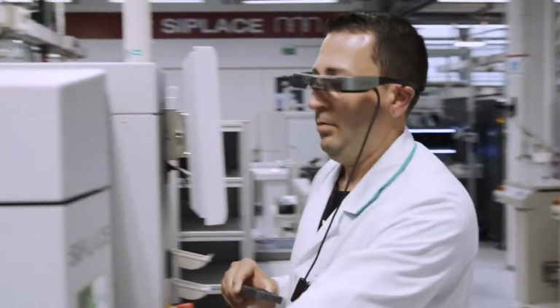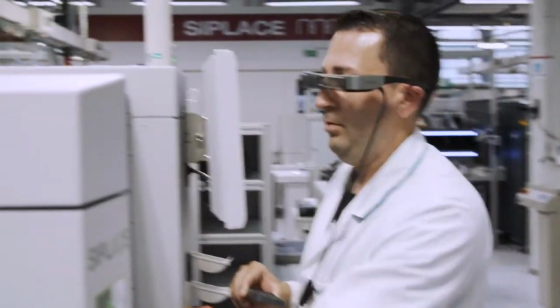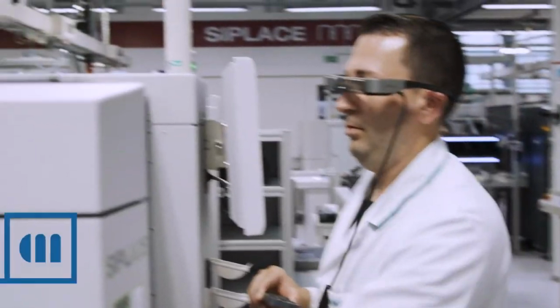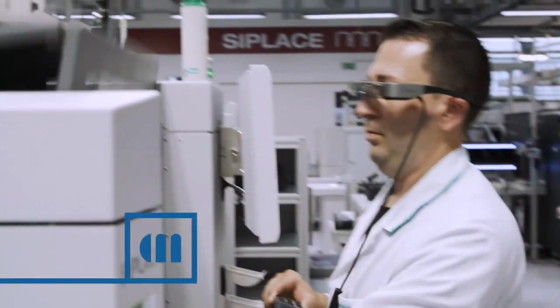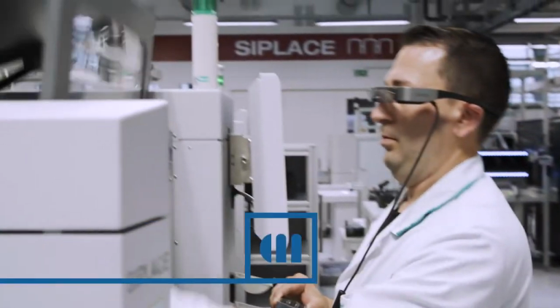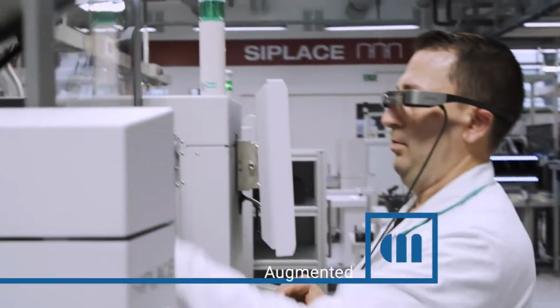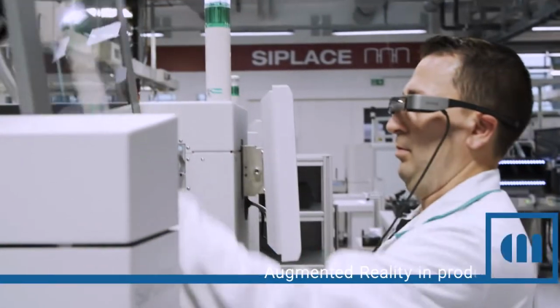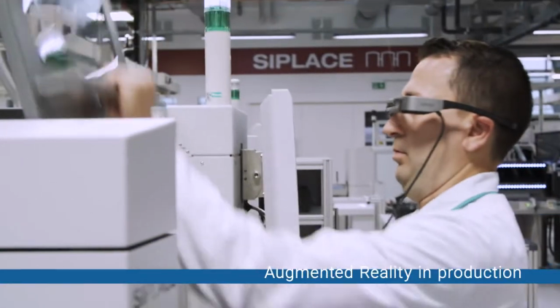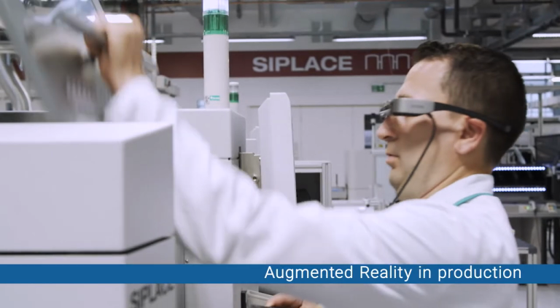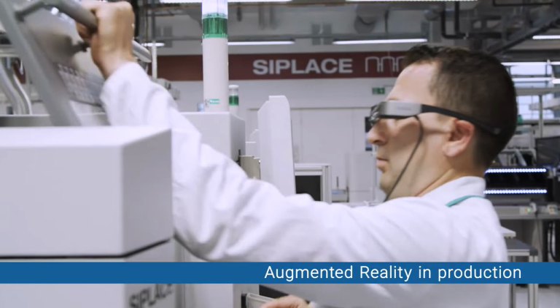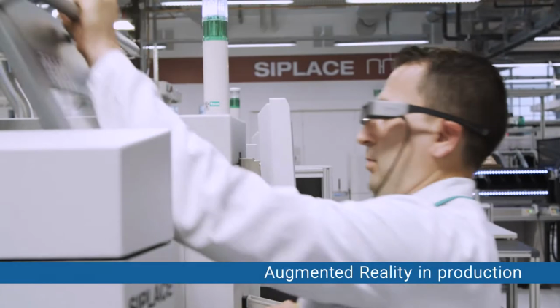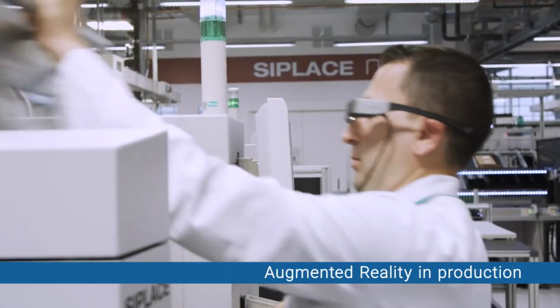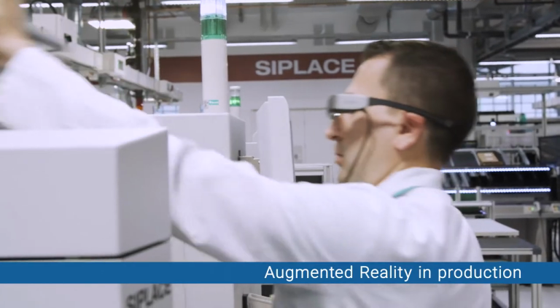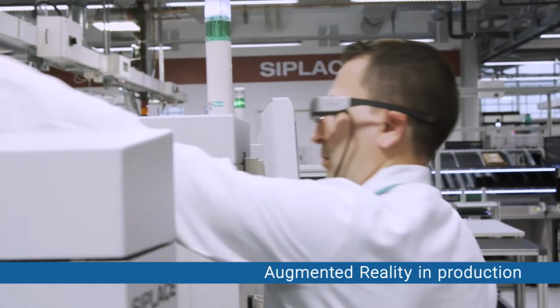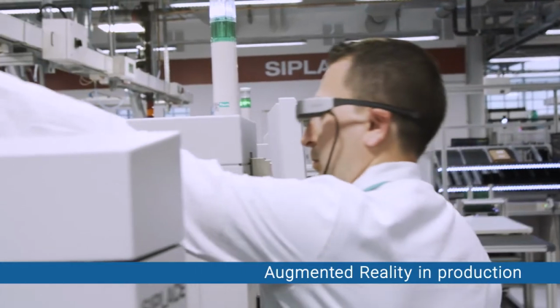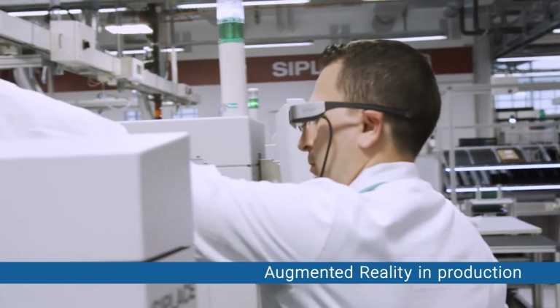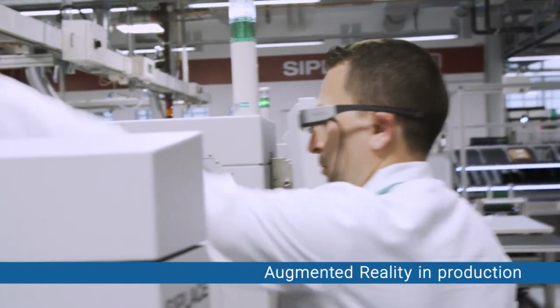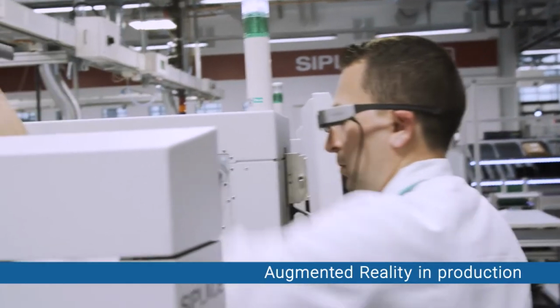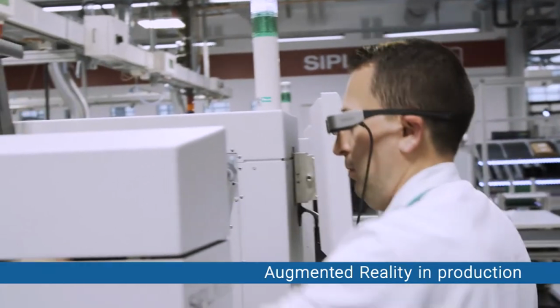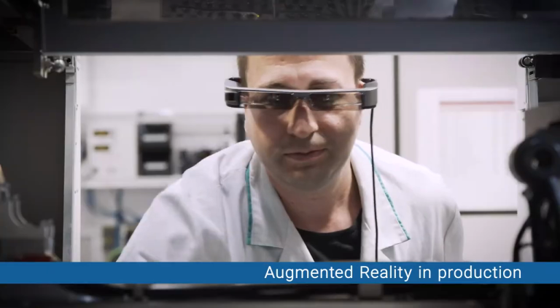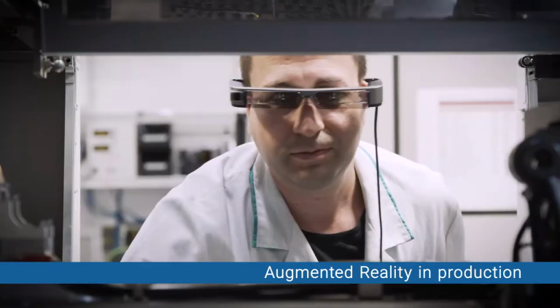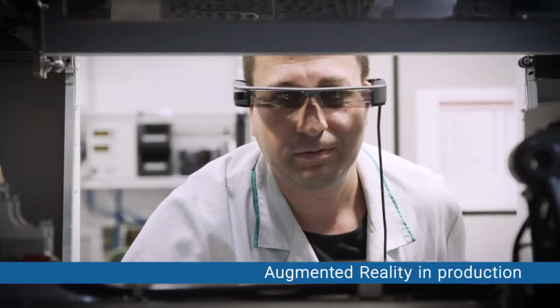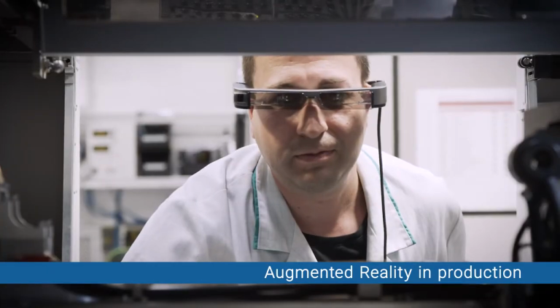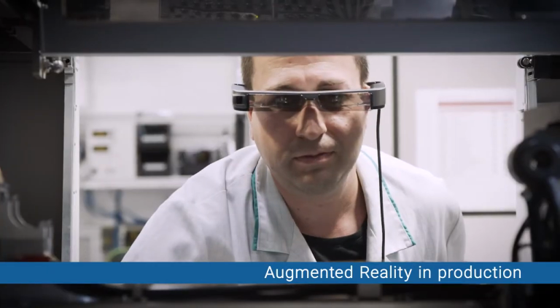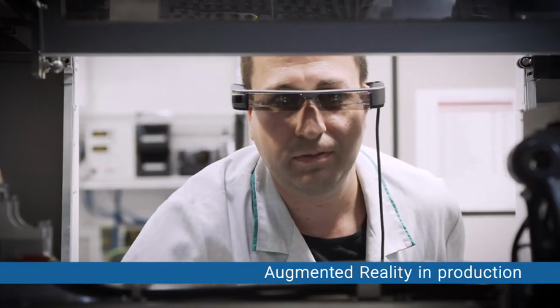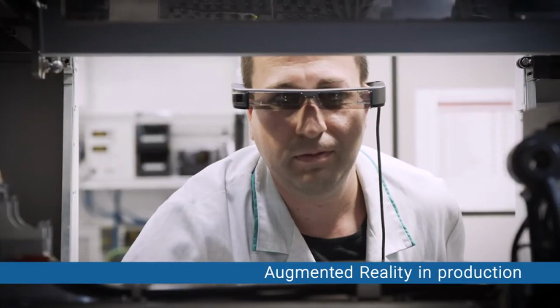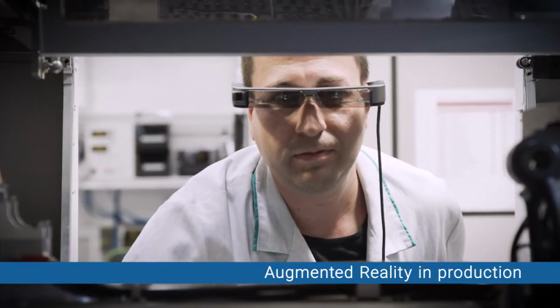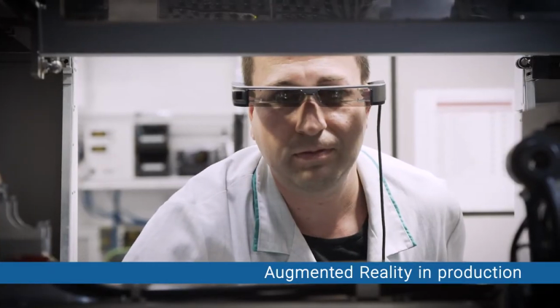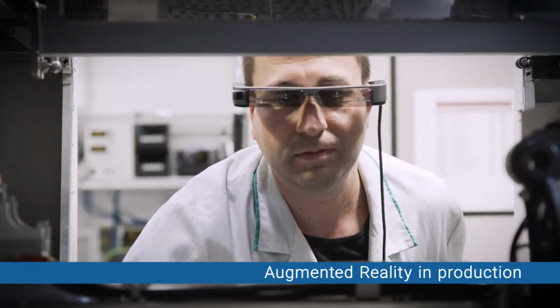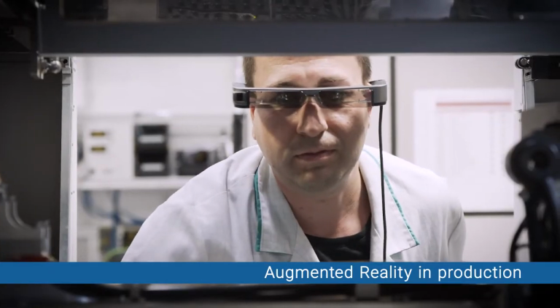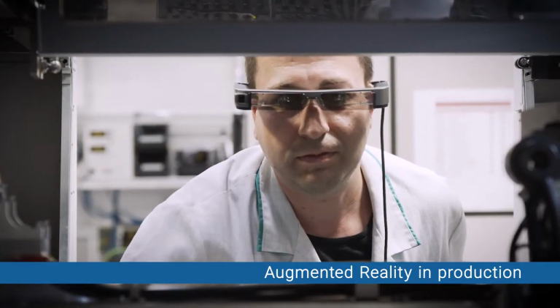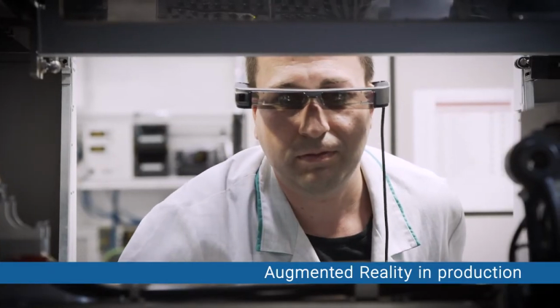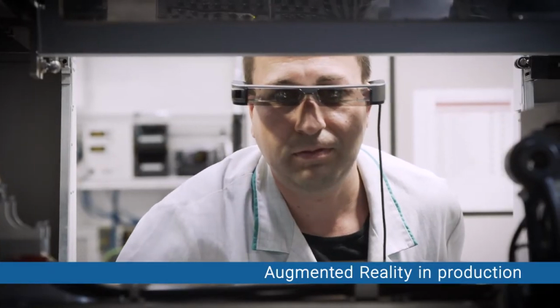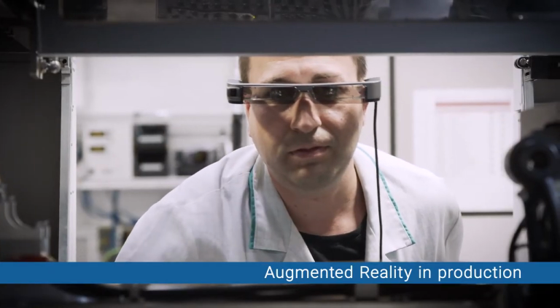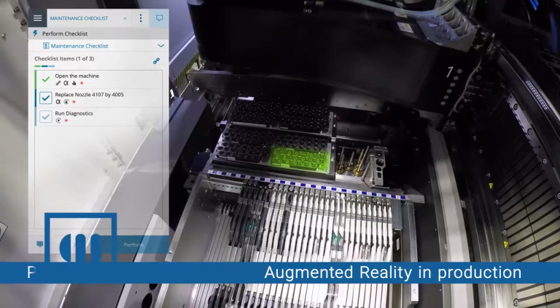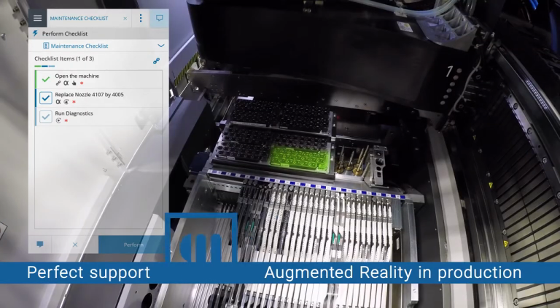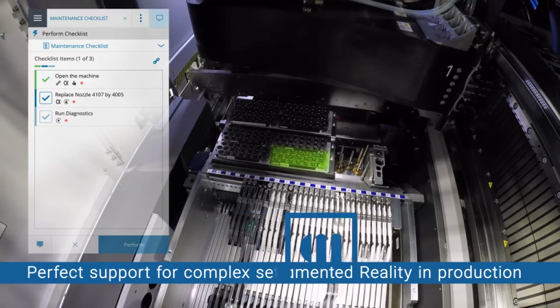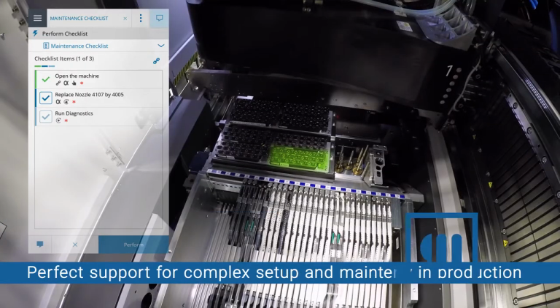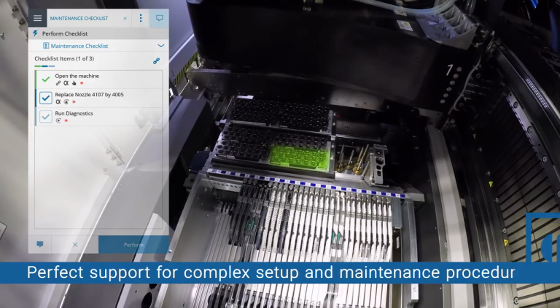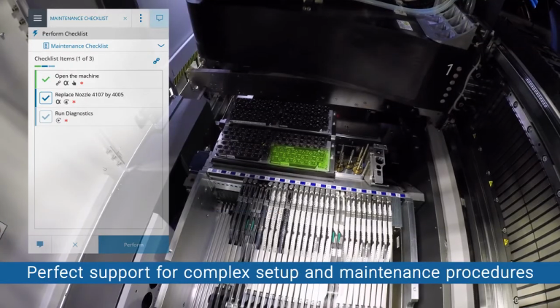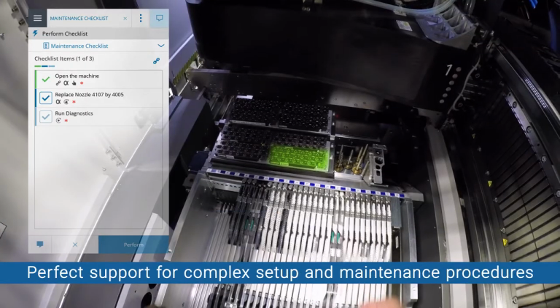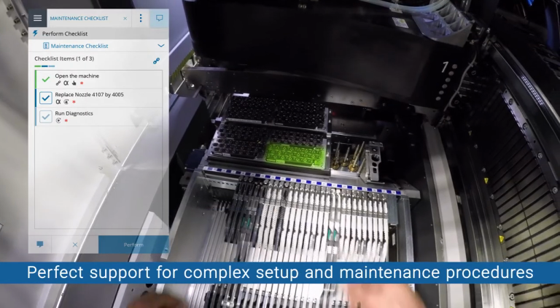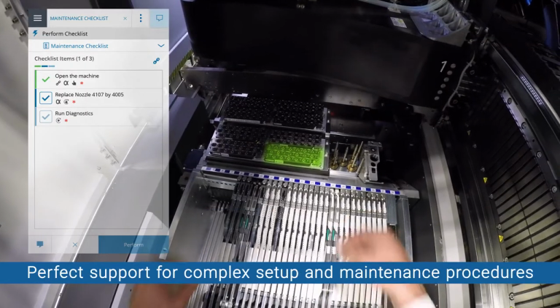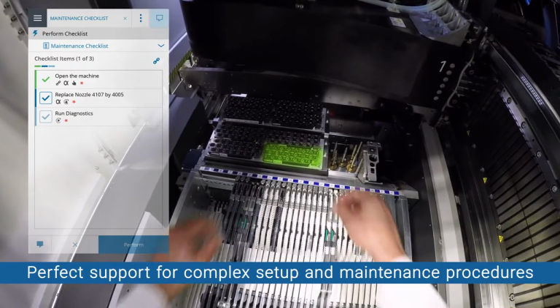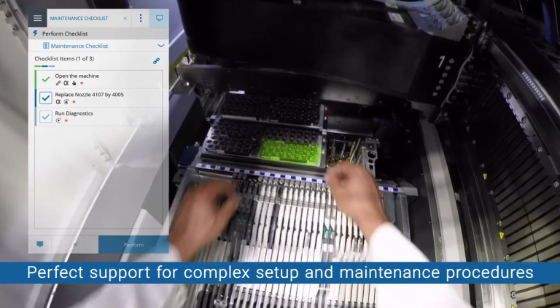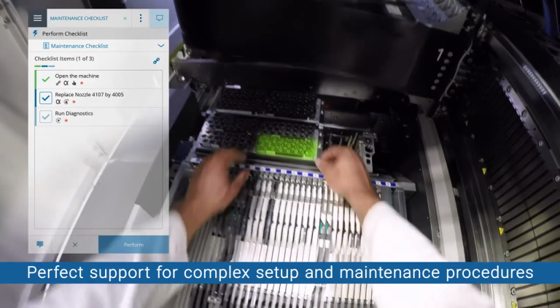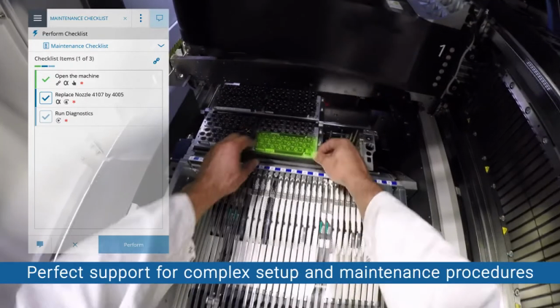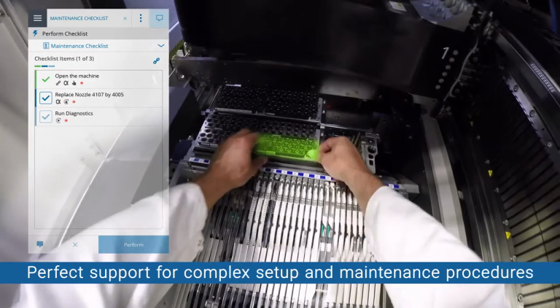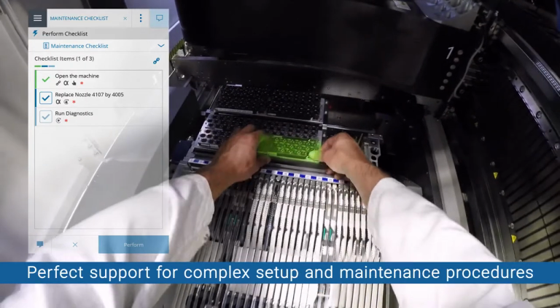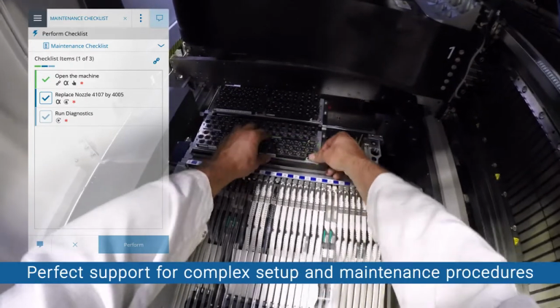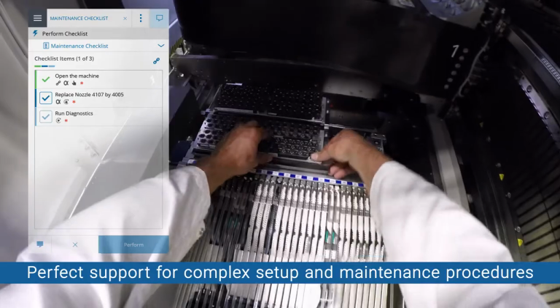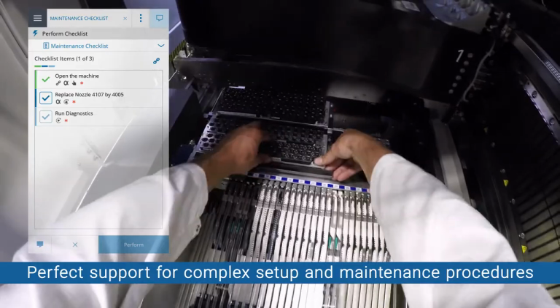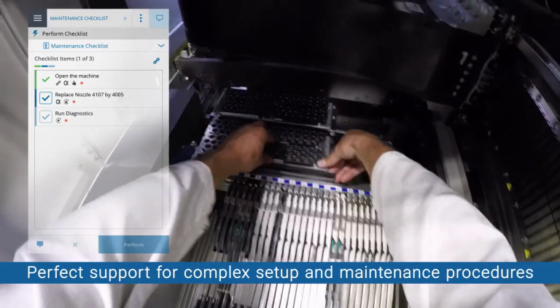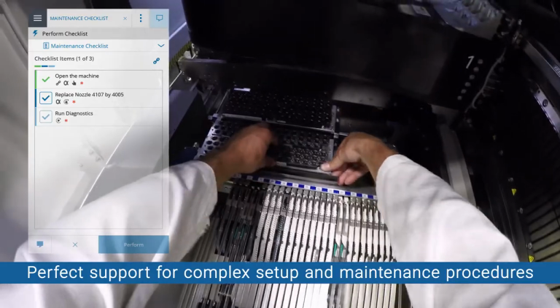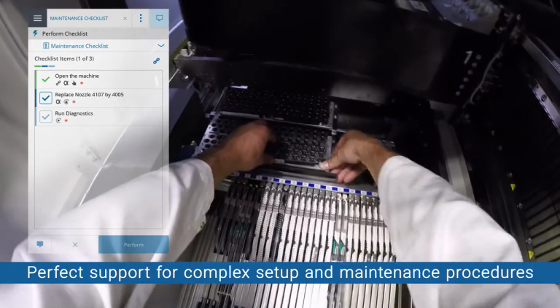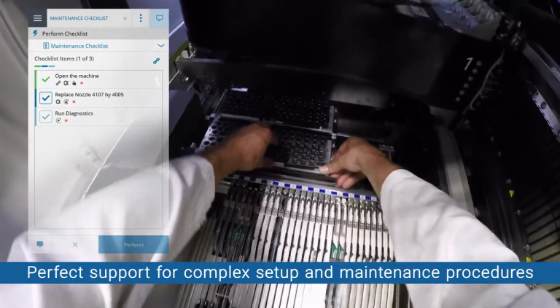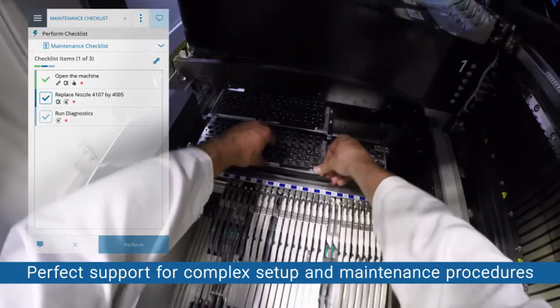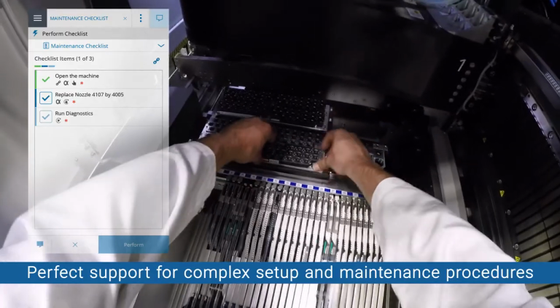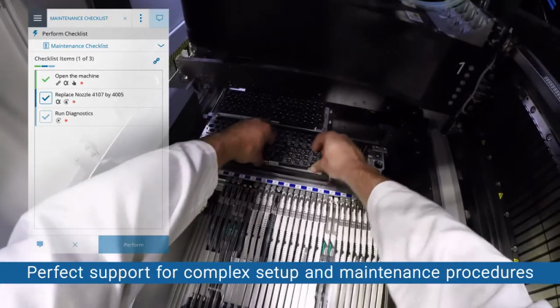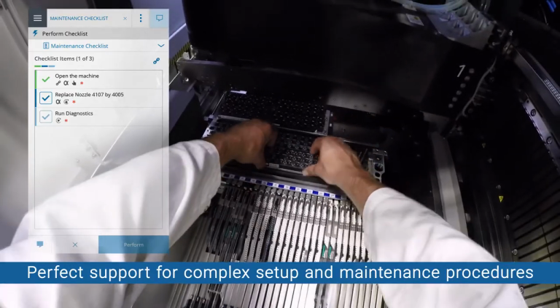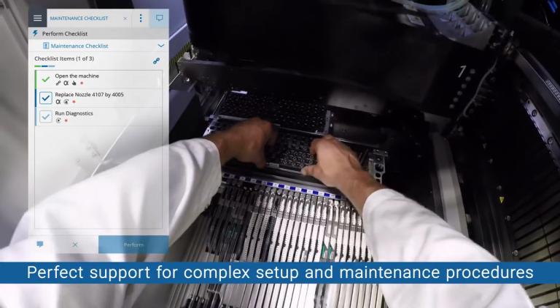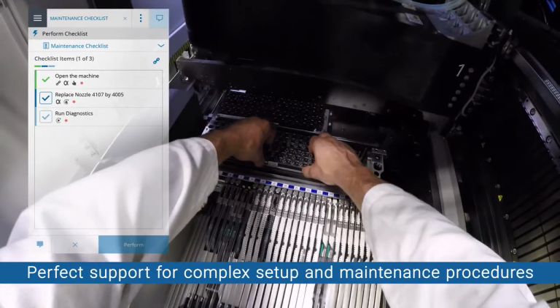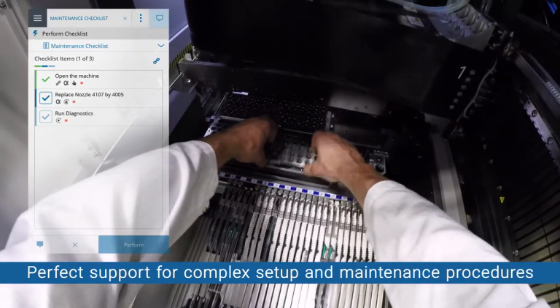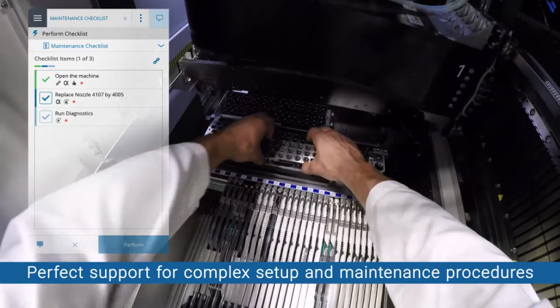Augmented operator guidance and schematics give you the benefit of error-free setups and changeovers, plus faster, more efficient production processes.